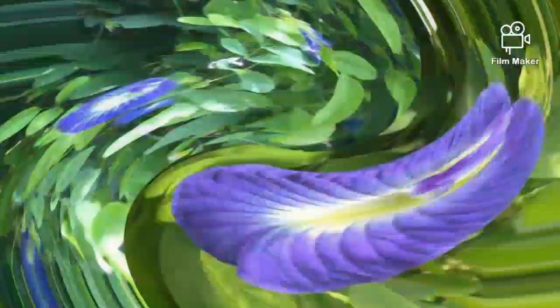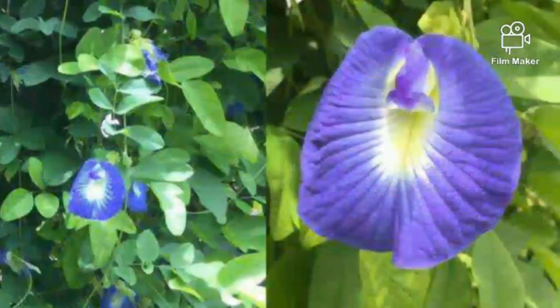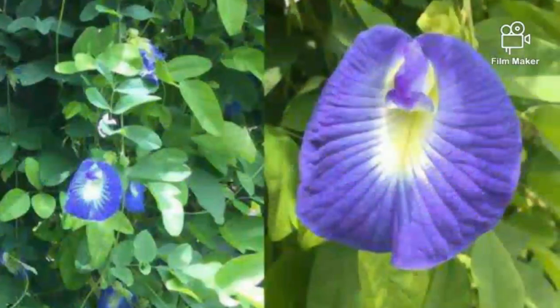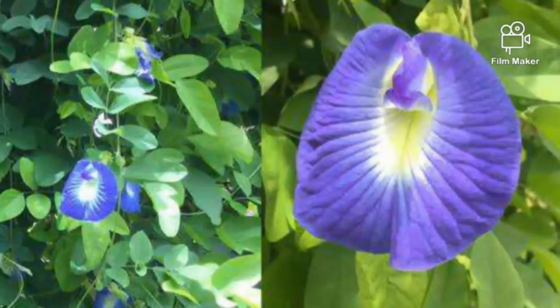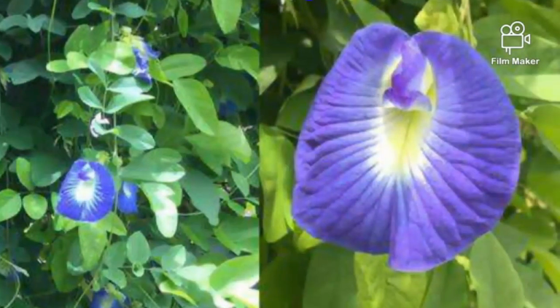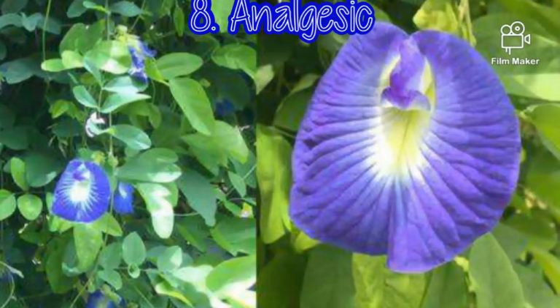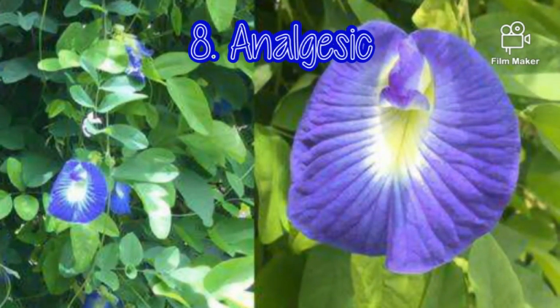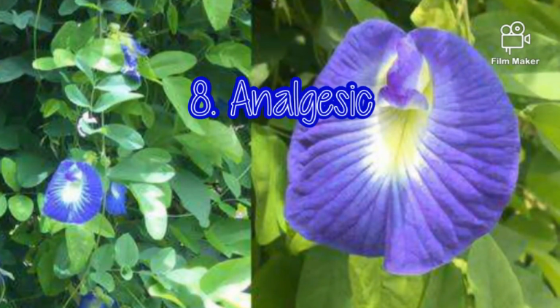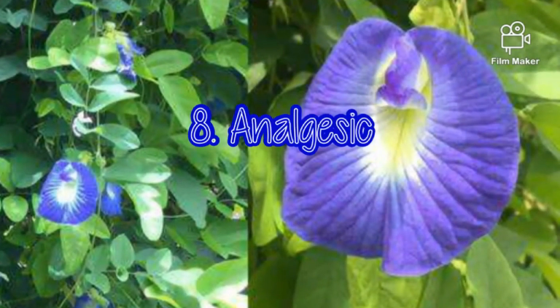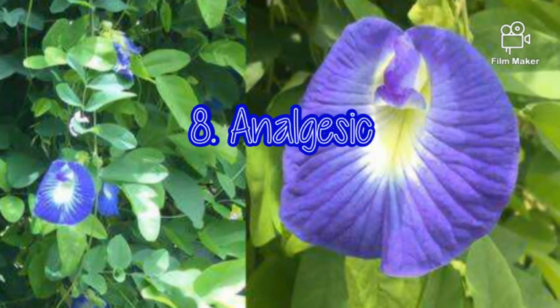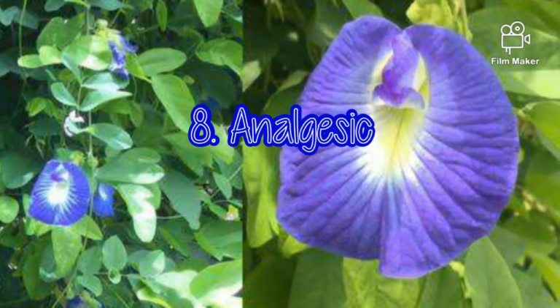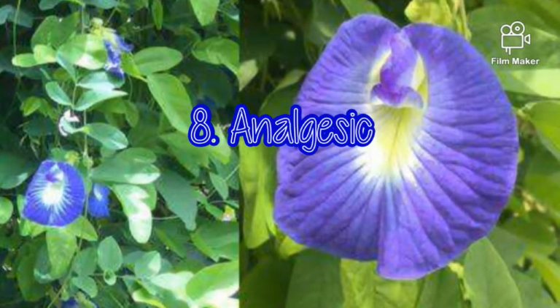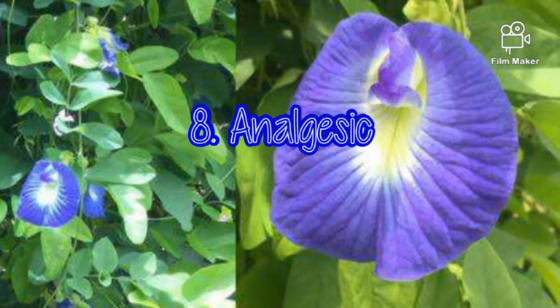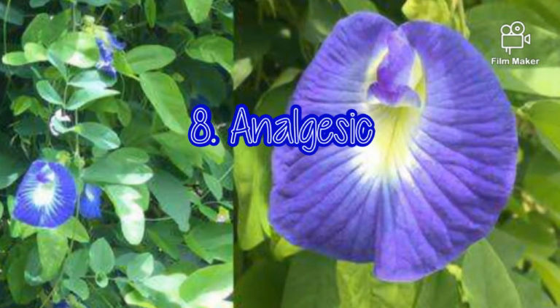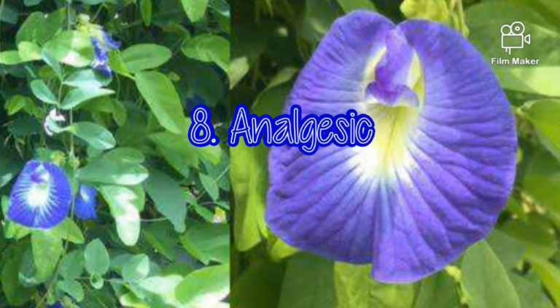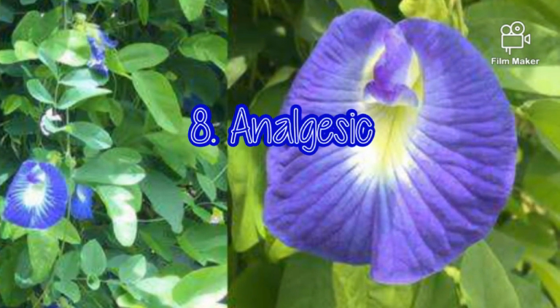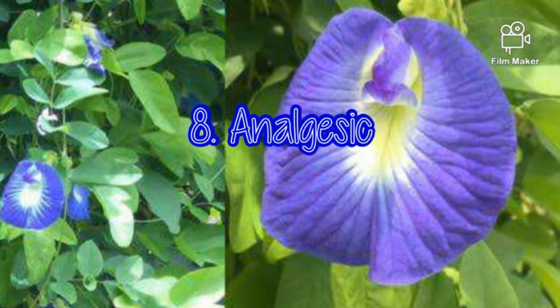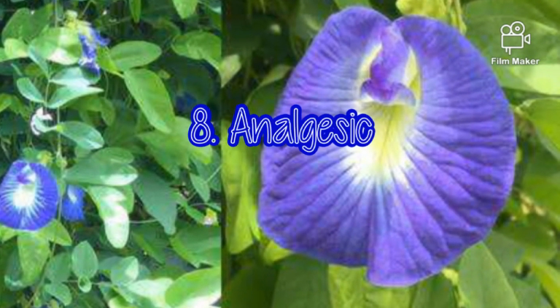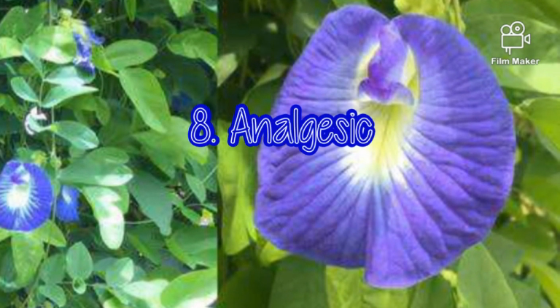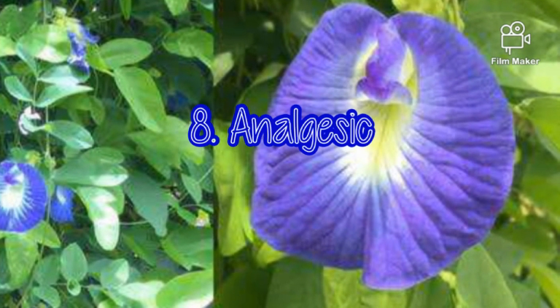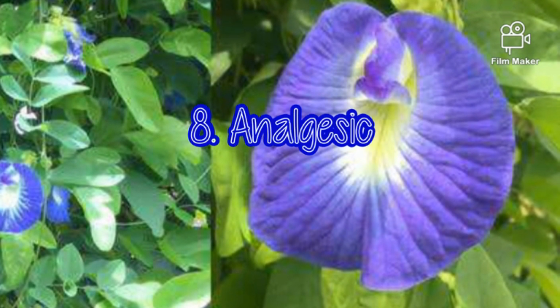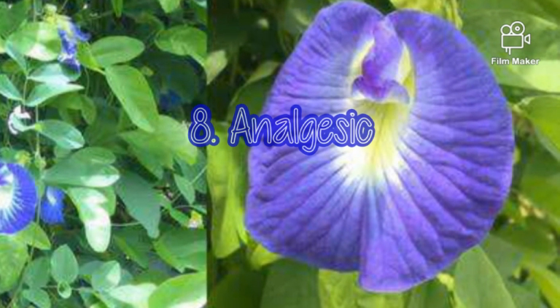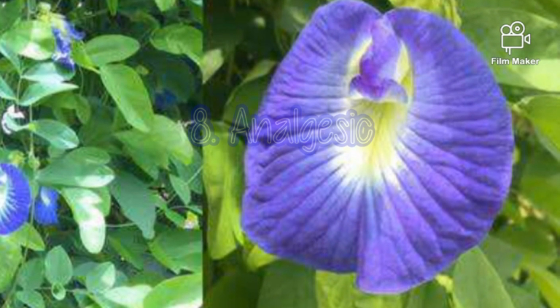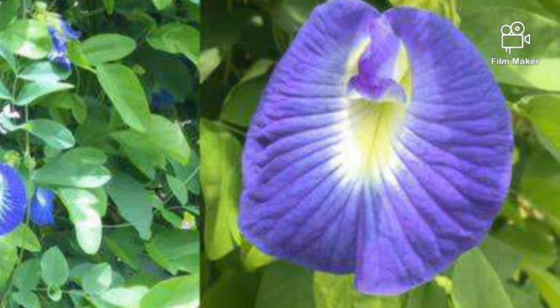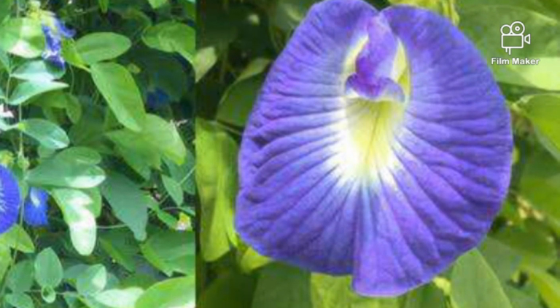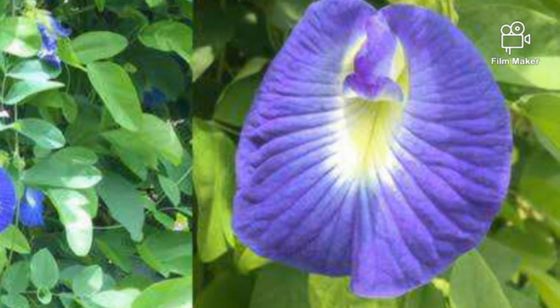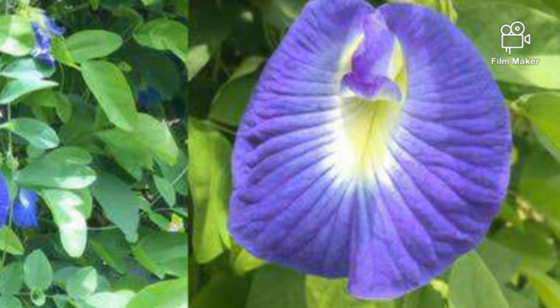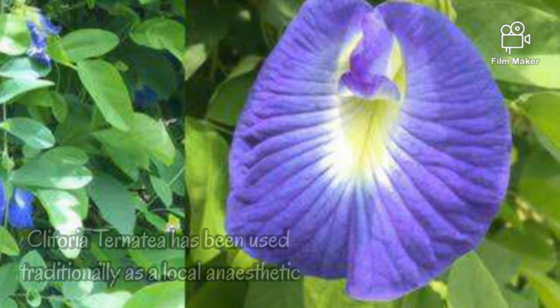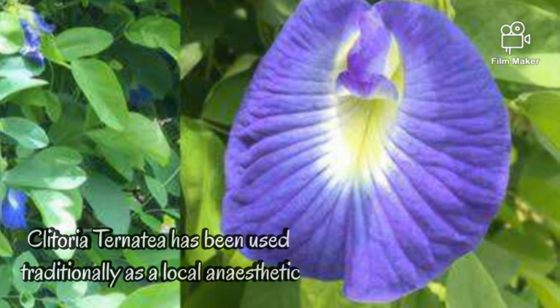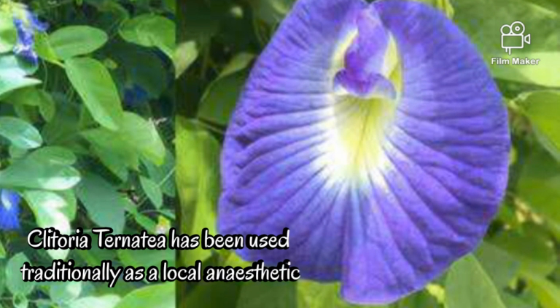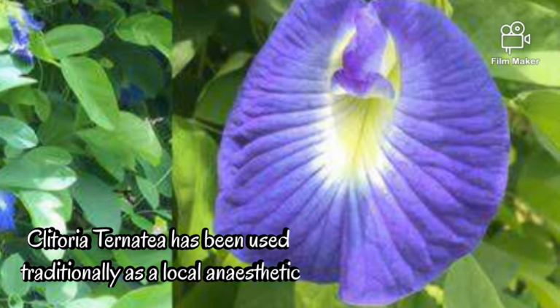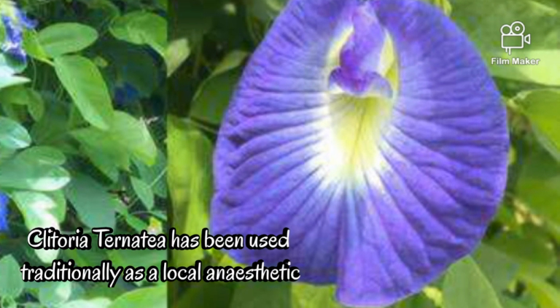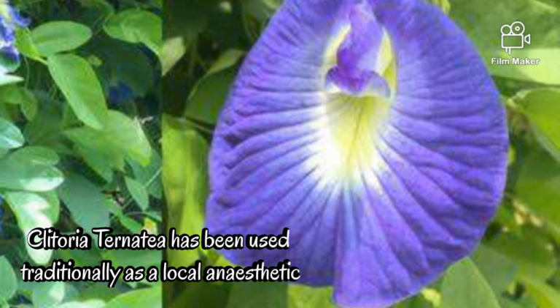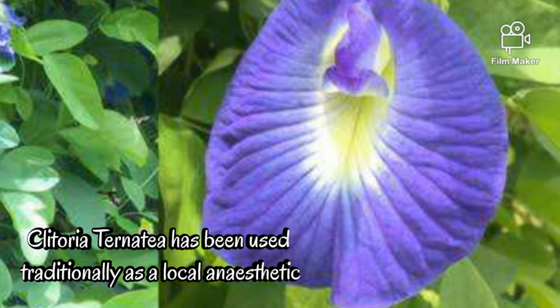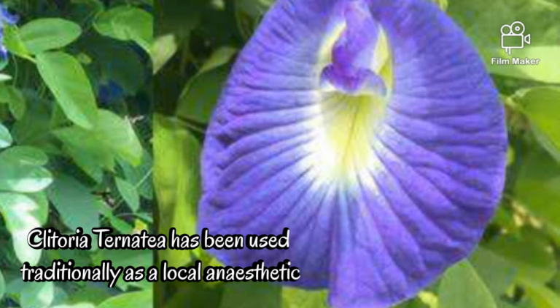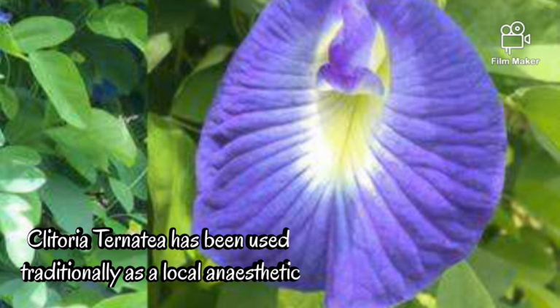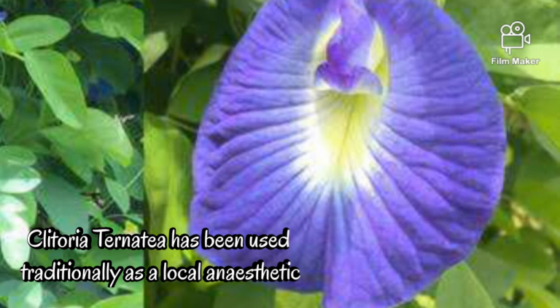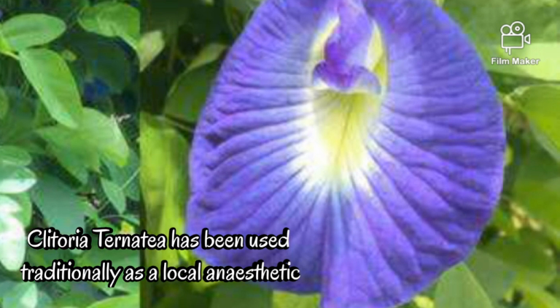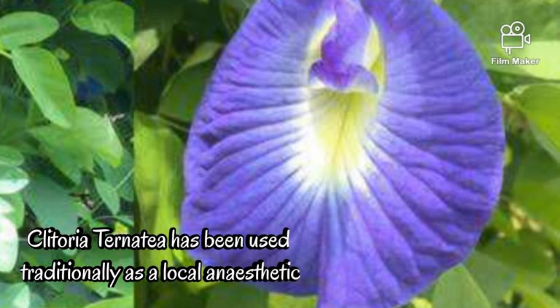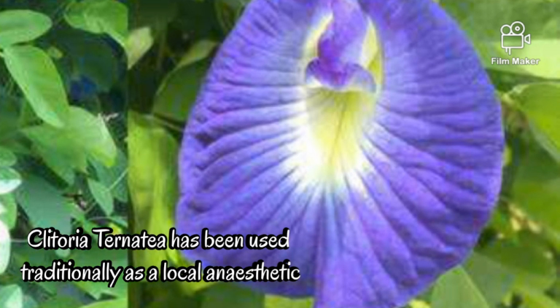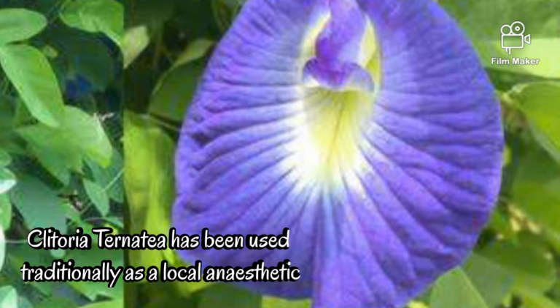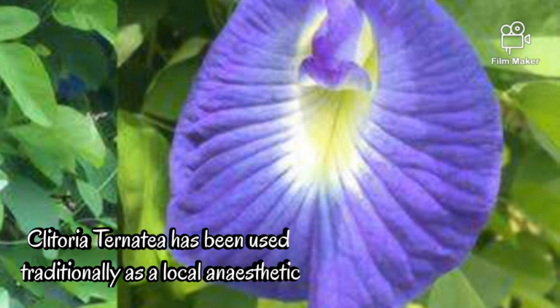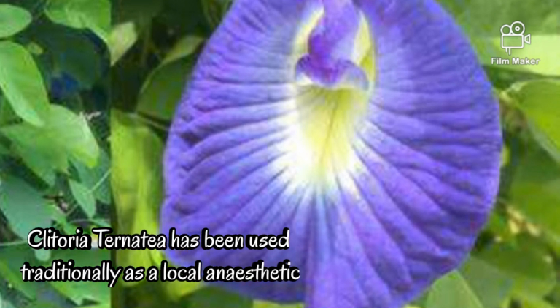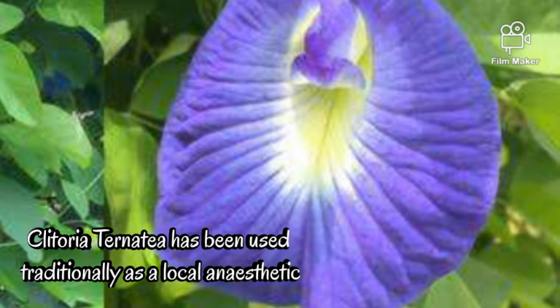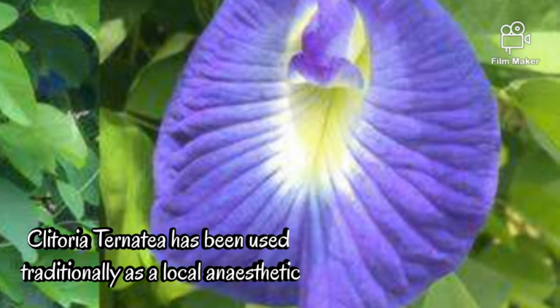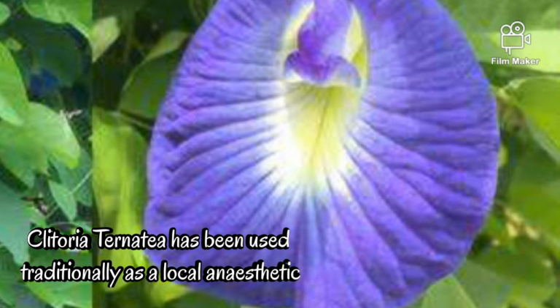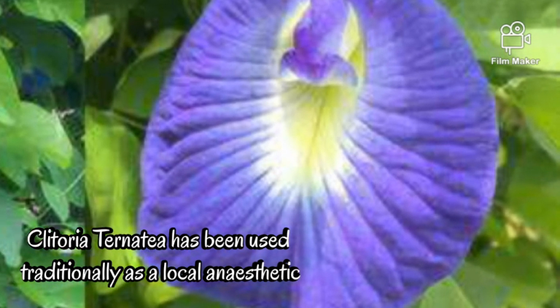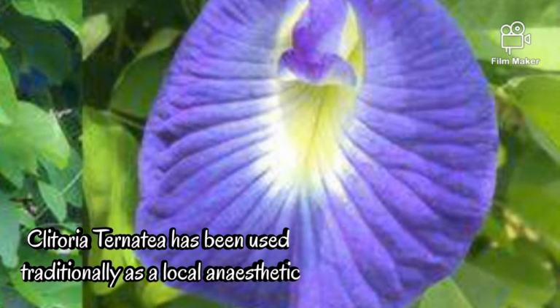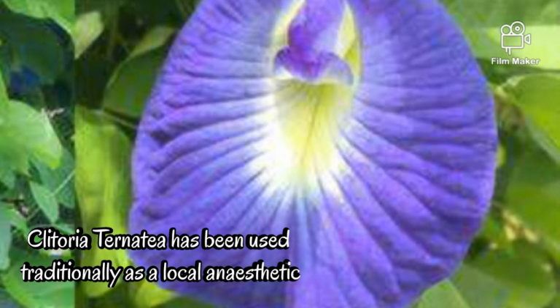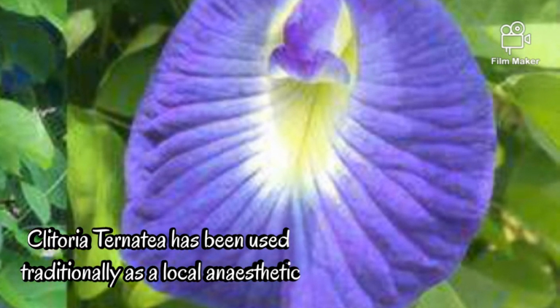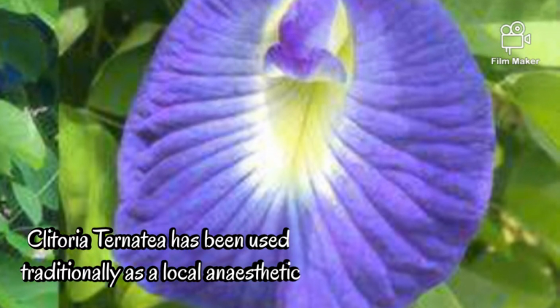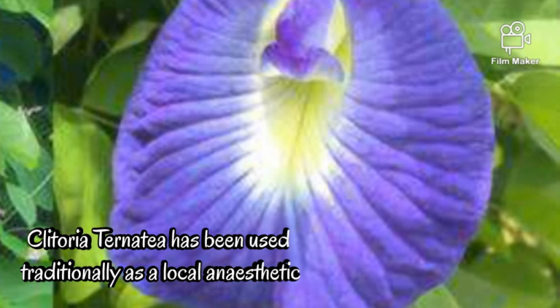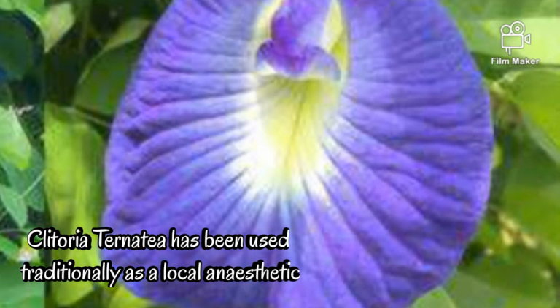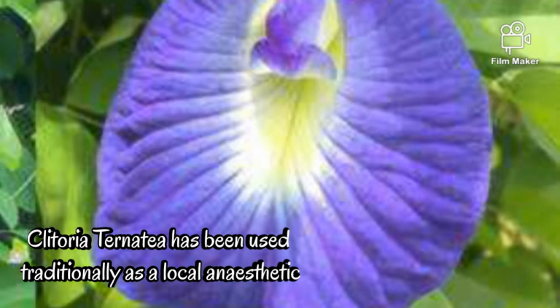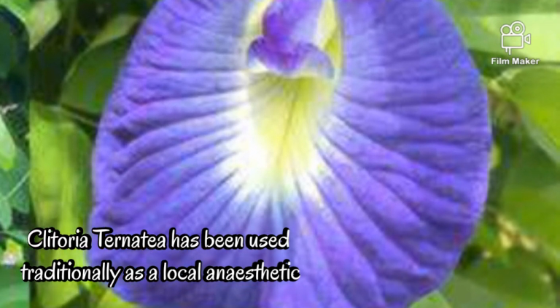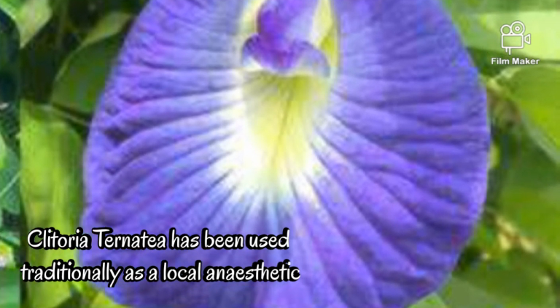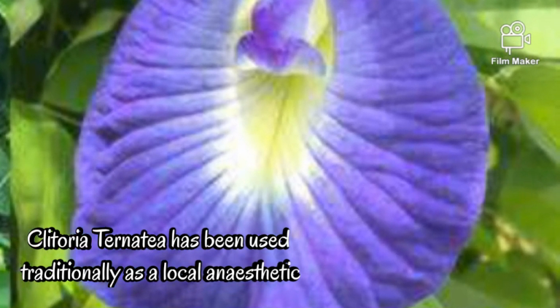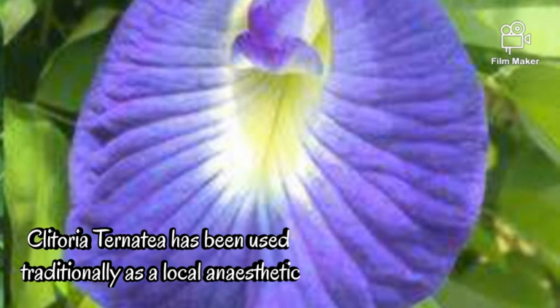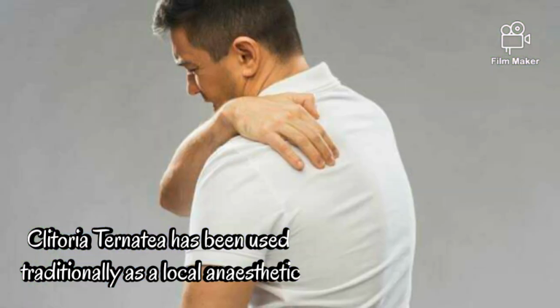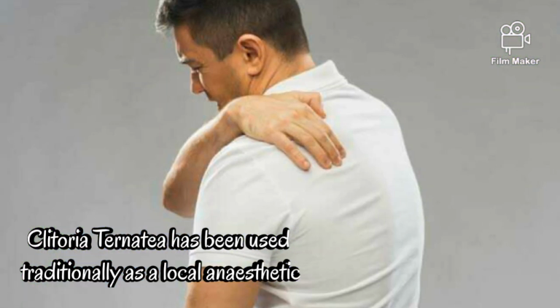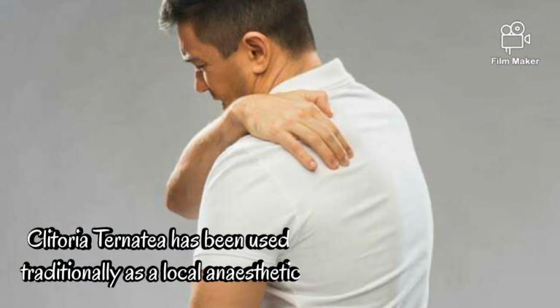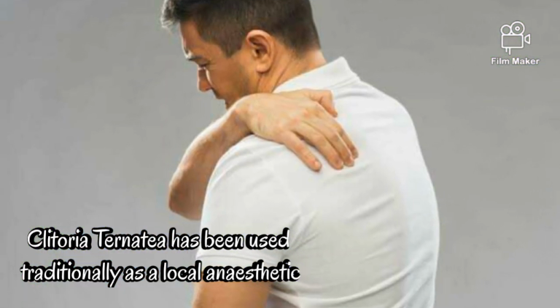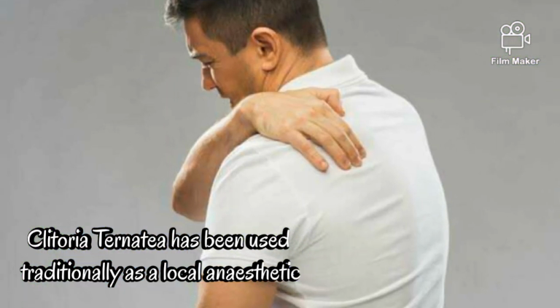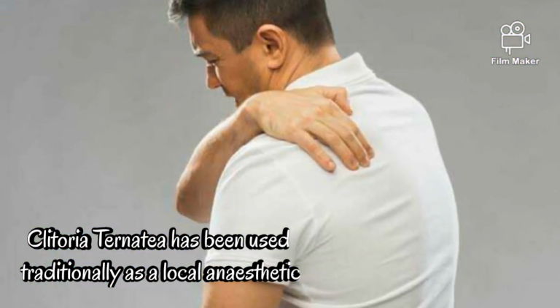8. Analgesic. Butterfly pea has analgesic properties that help relieve pain.